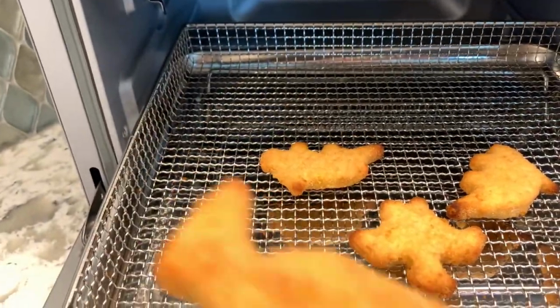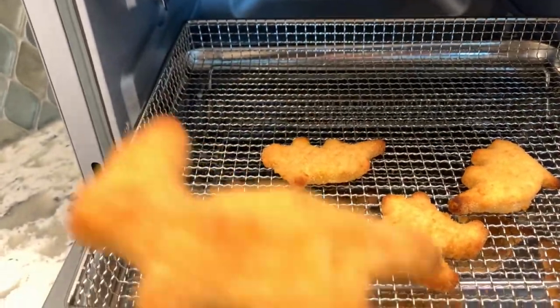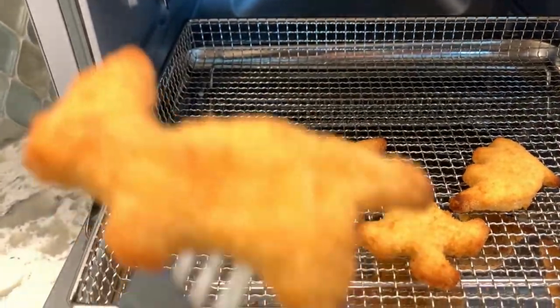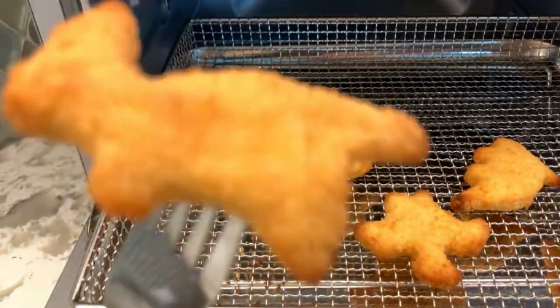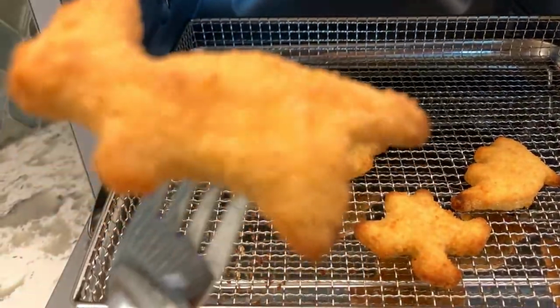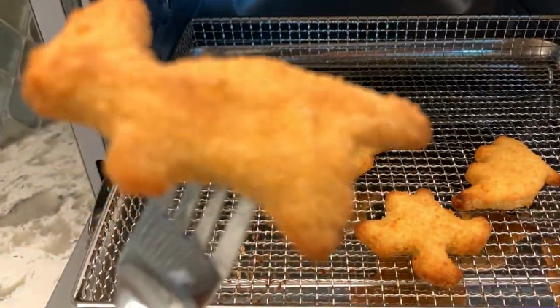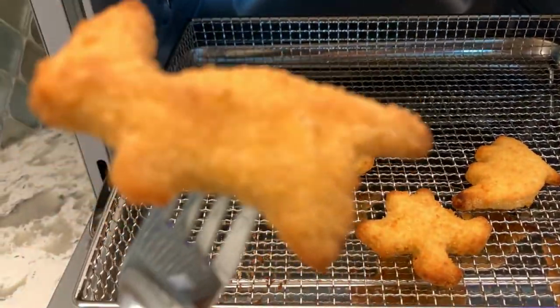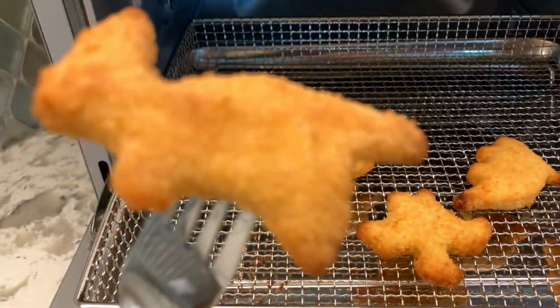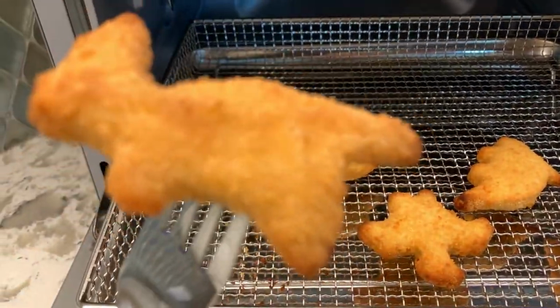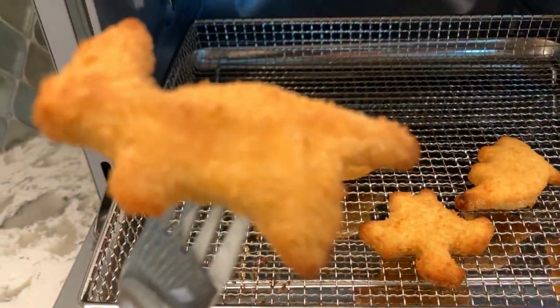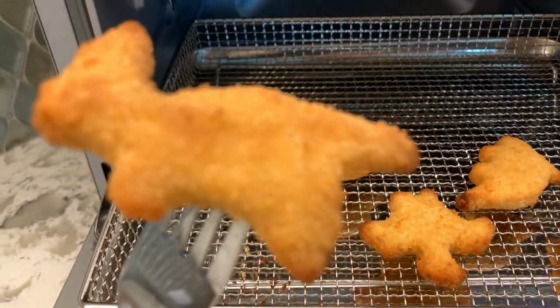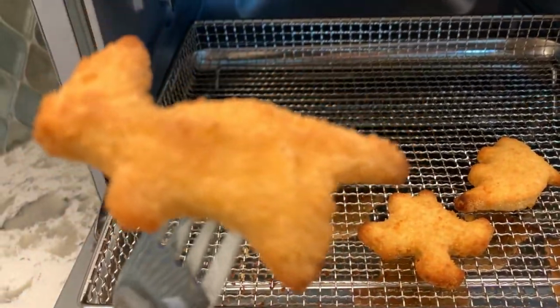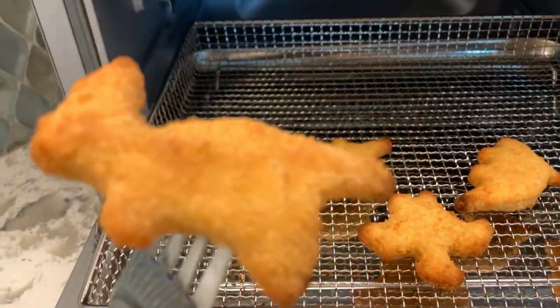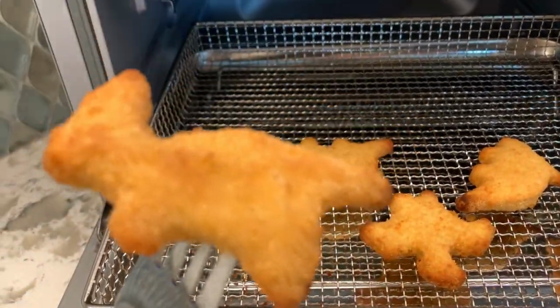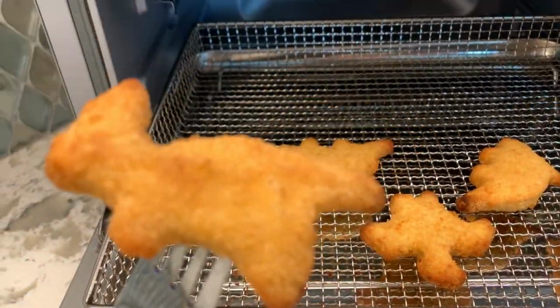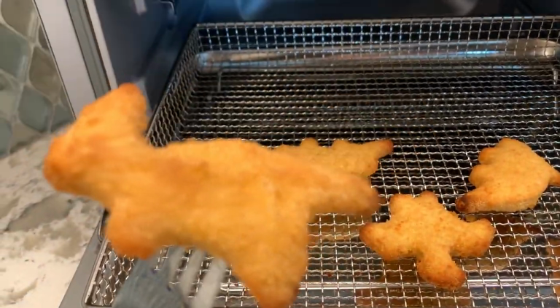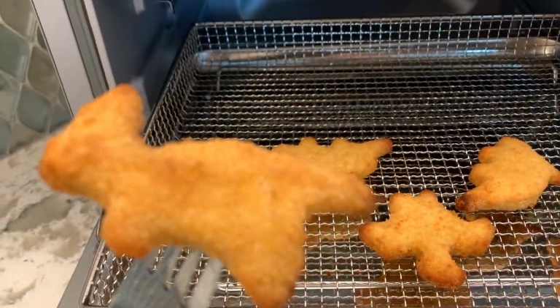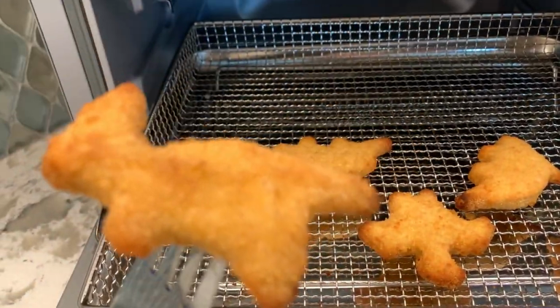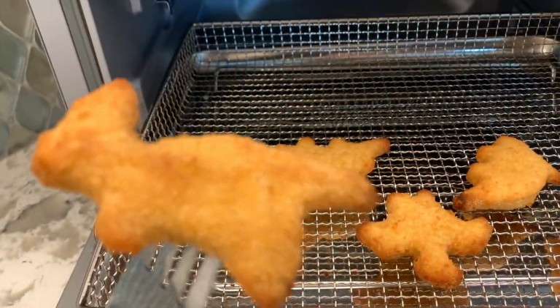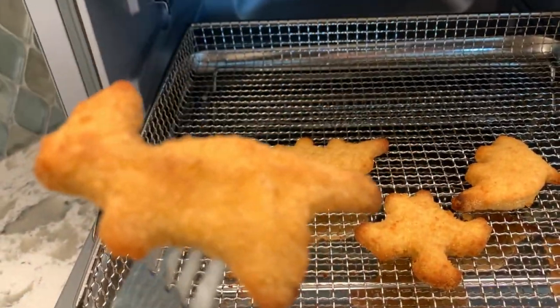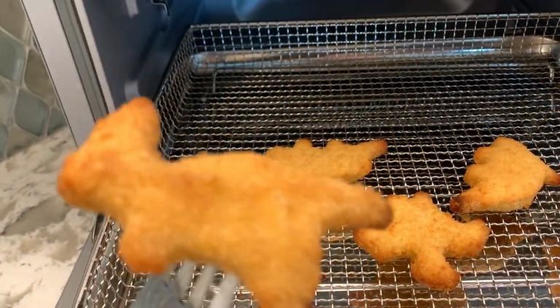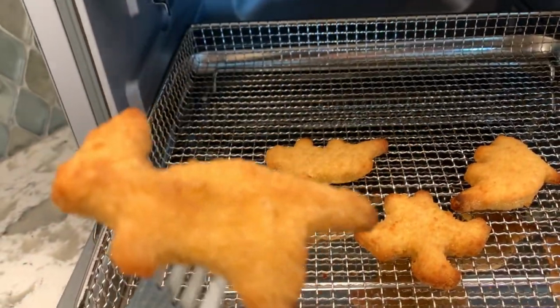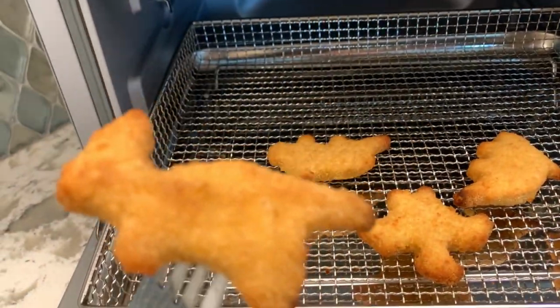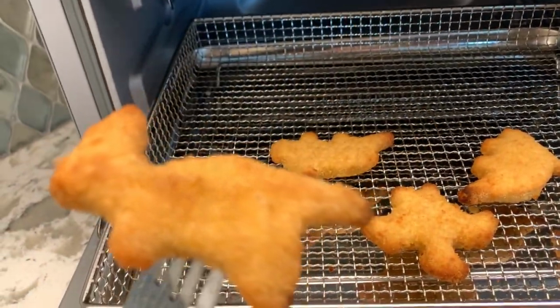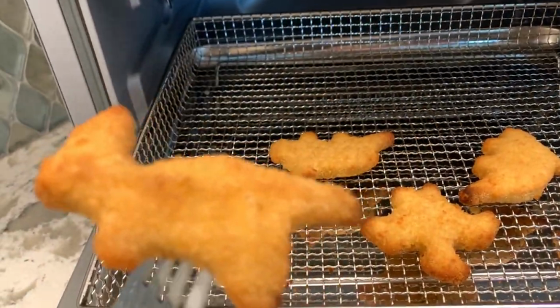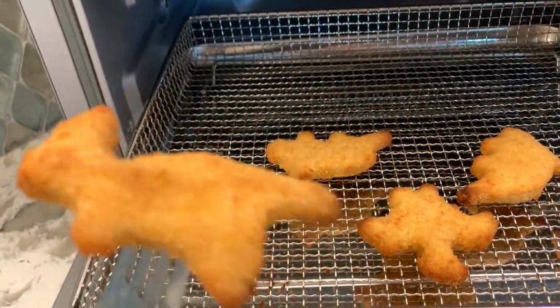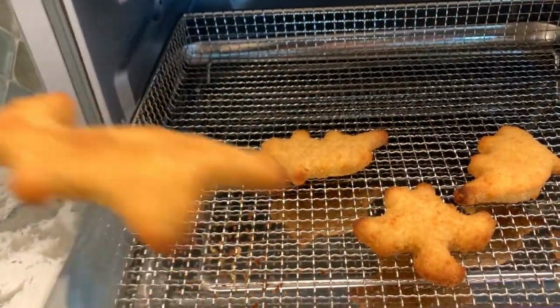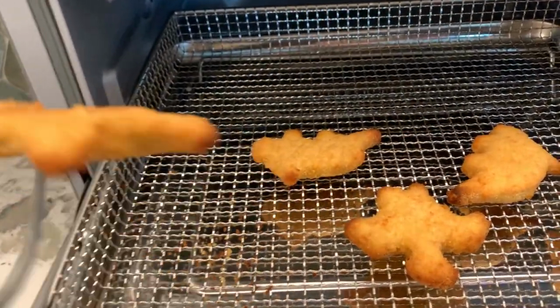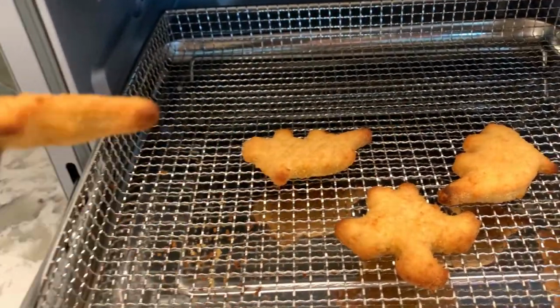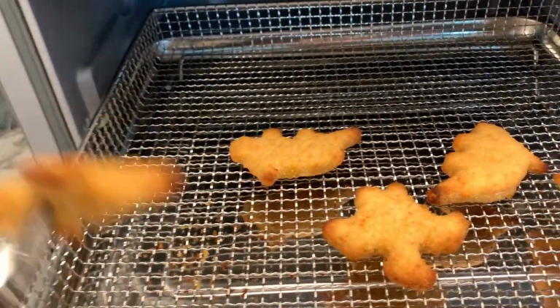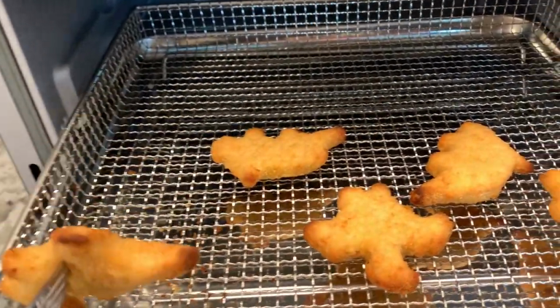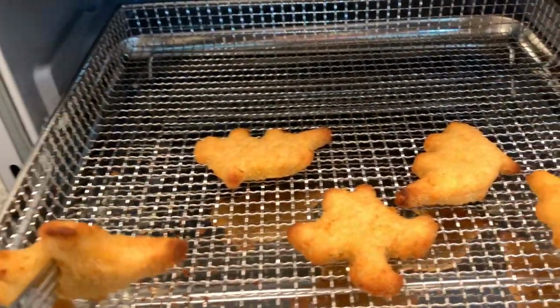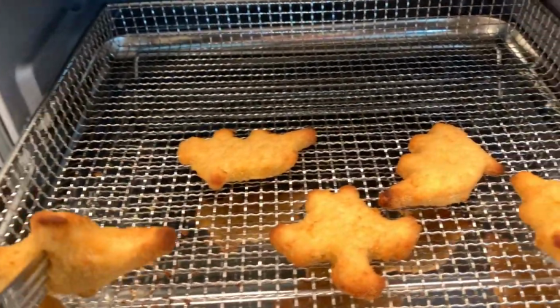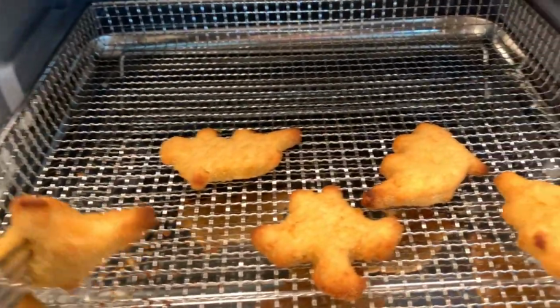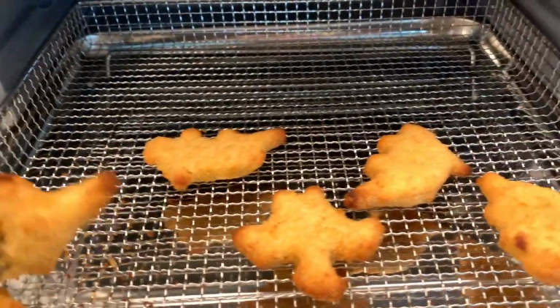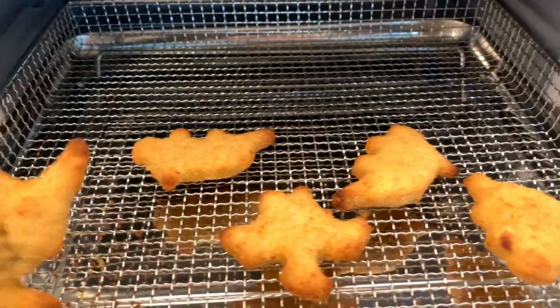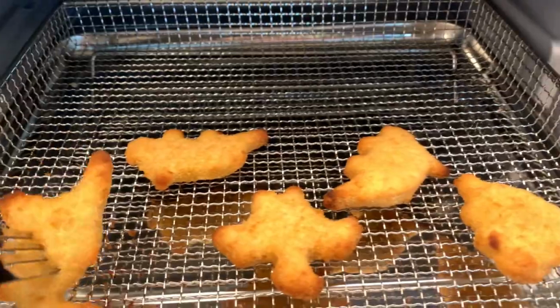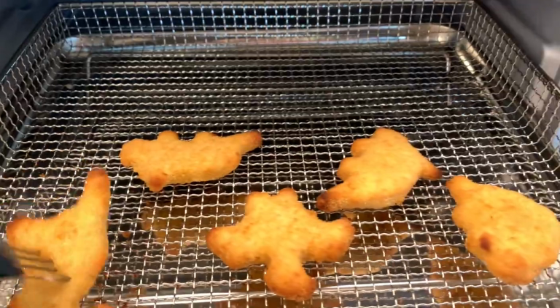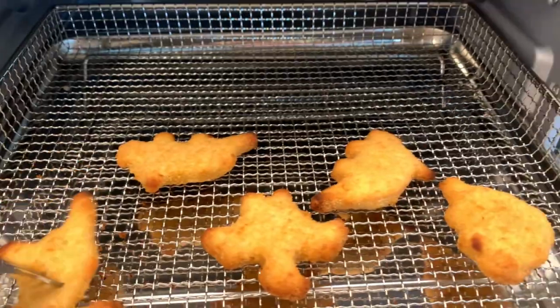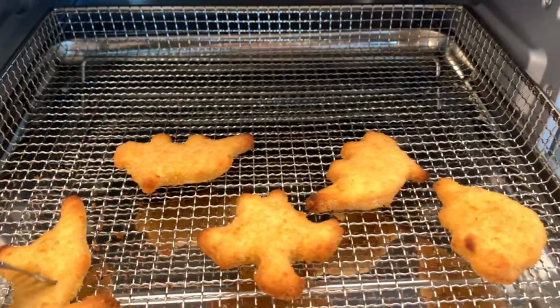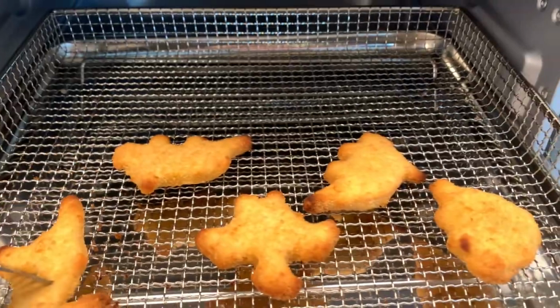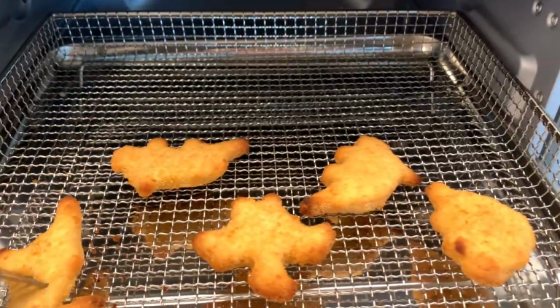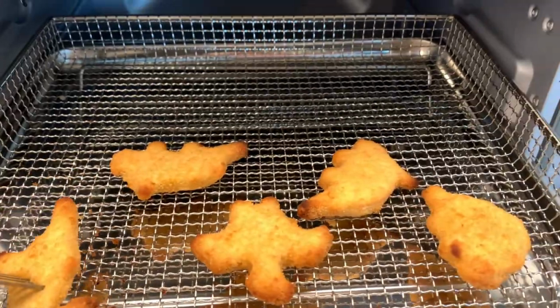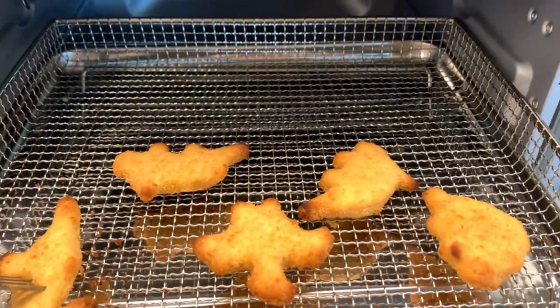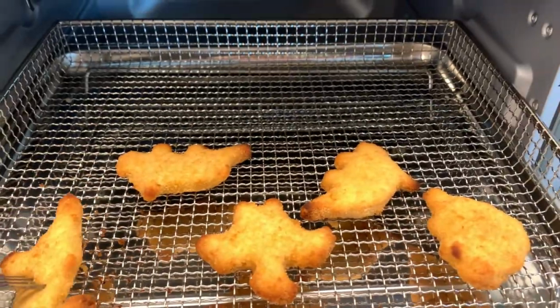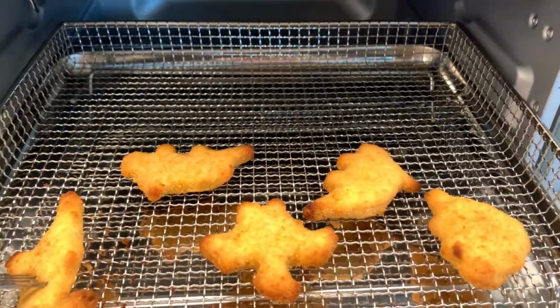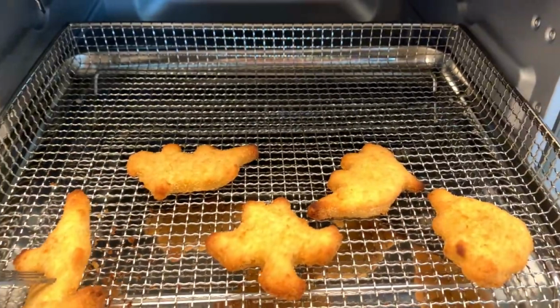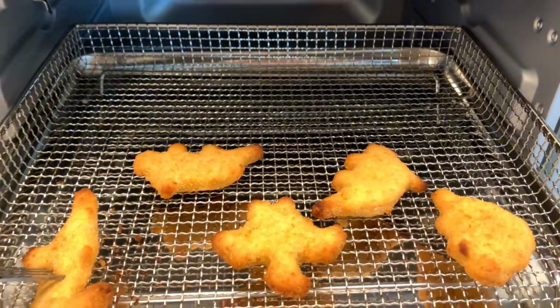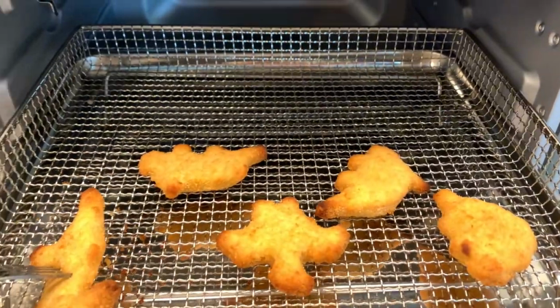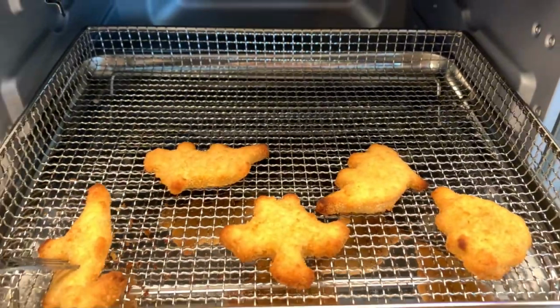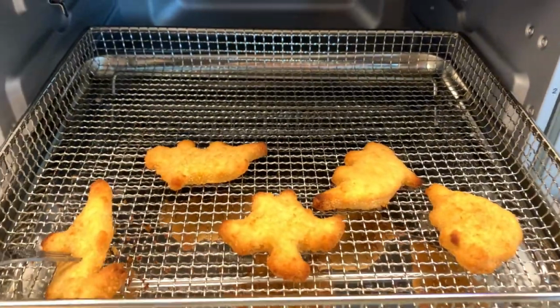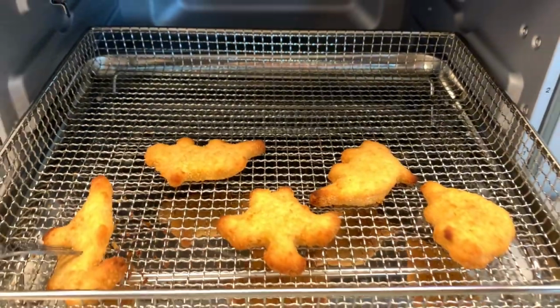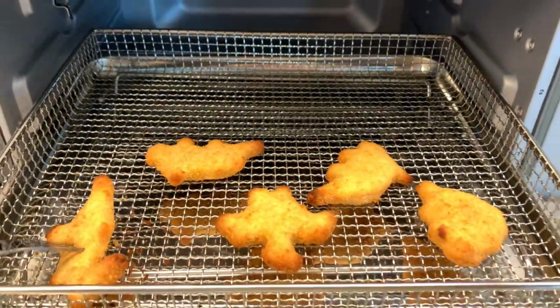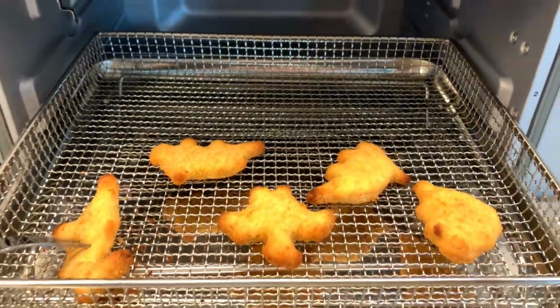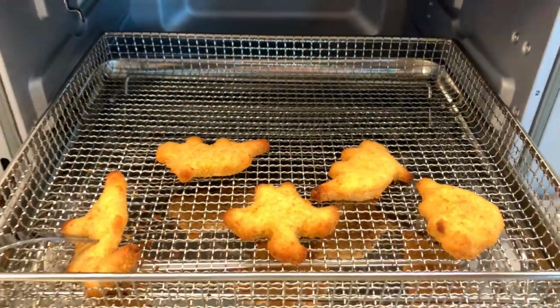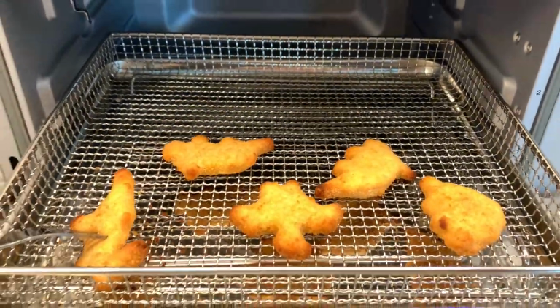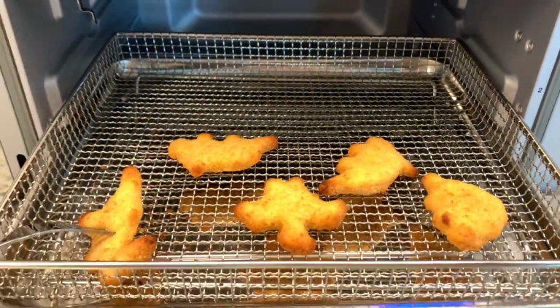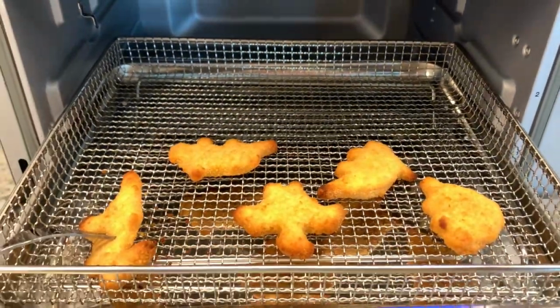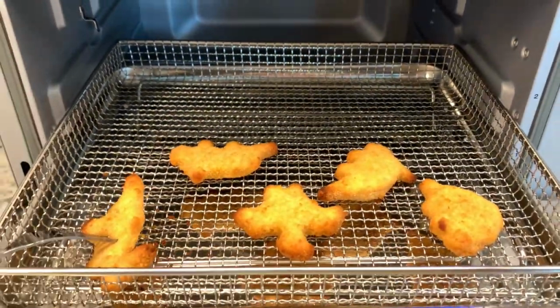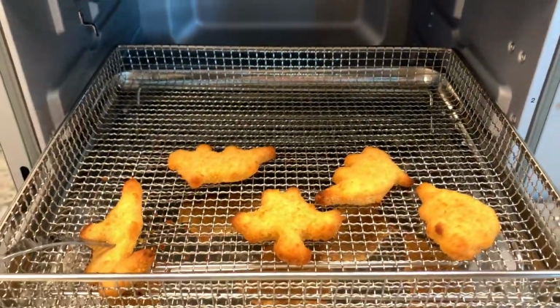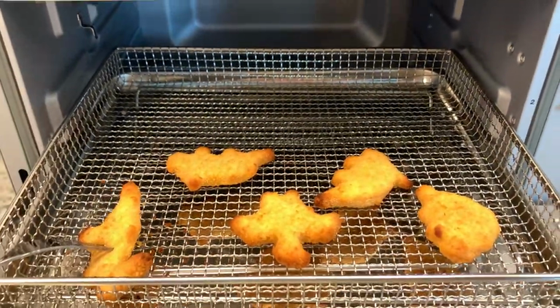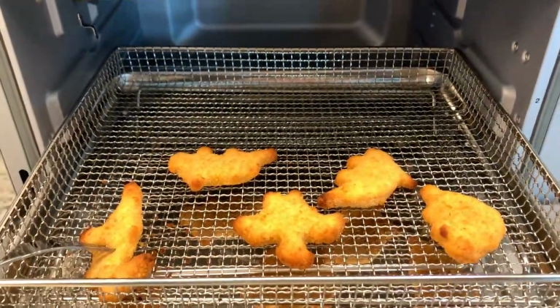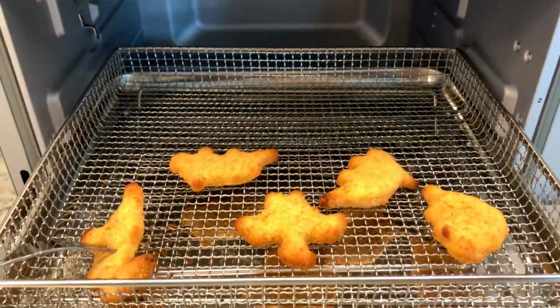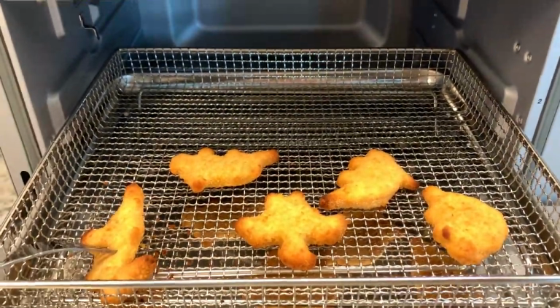Yum, they're going to be so good. These dino nuggets are so cute. Okay, let's cook something else.